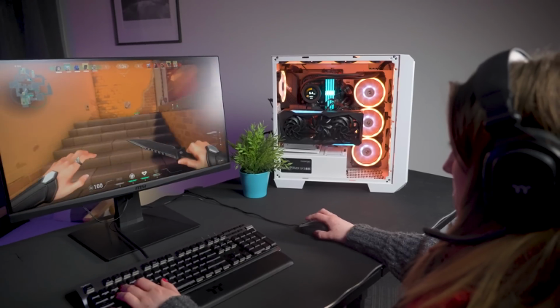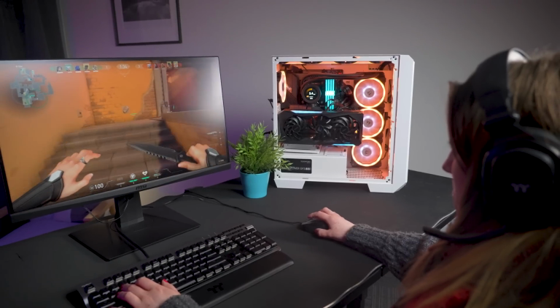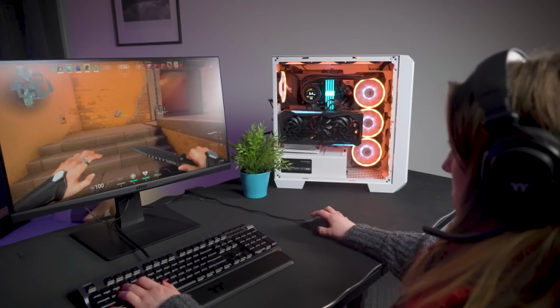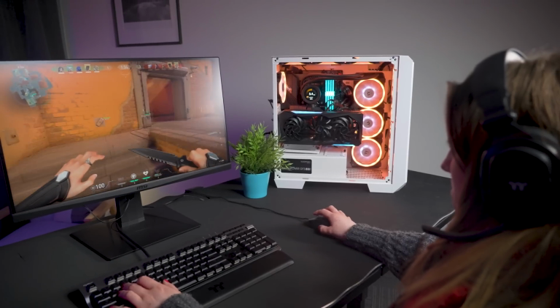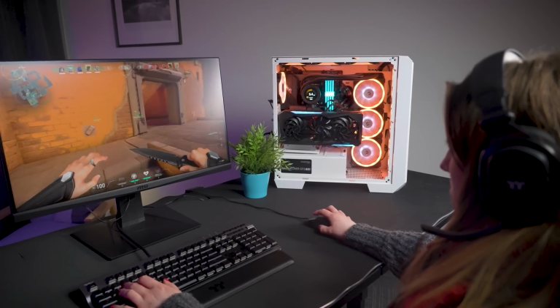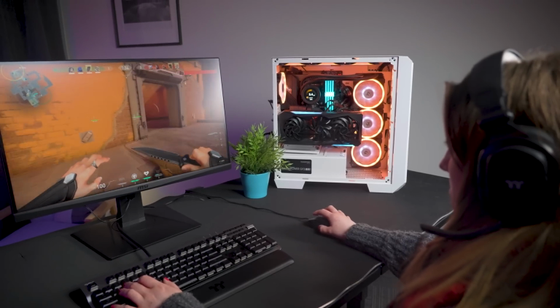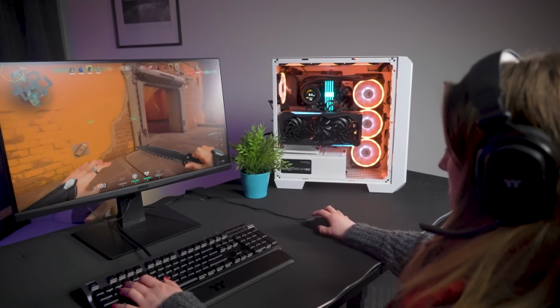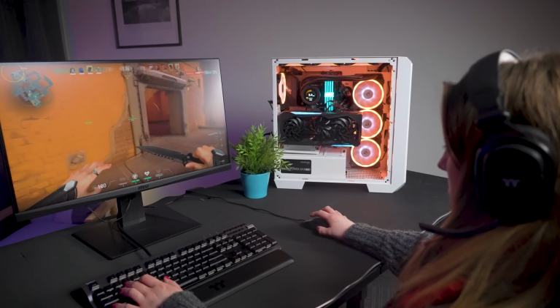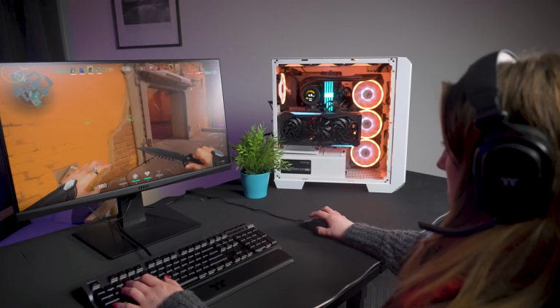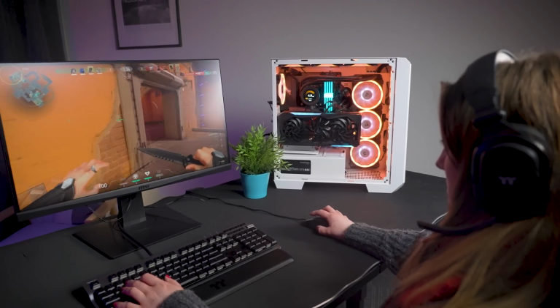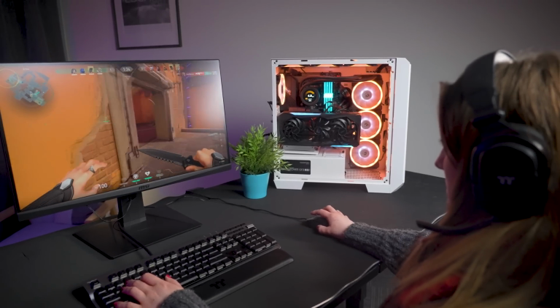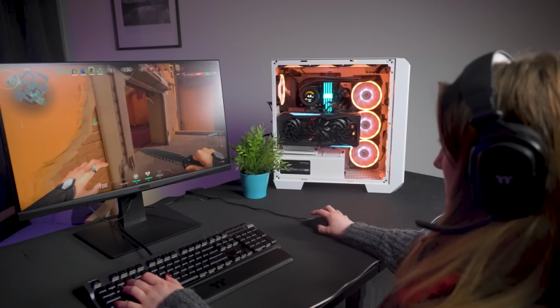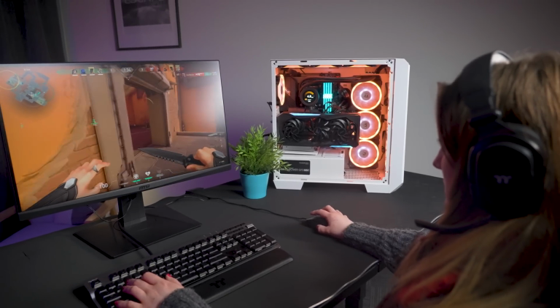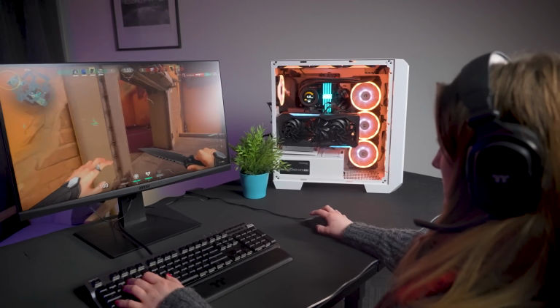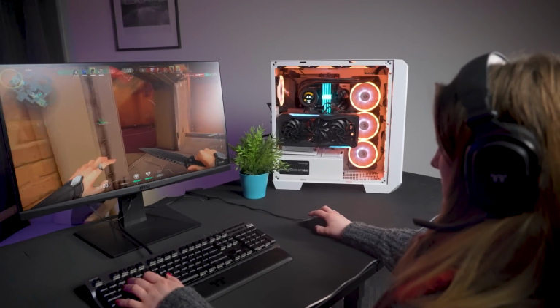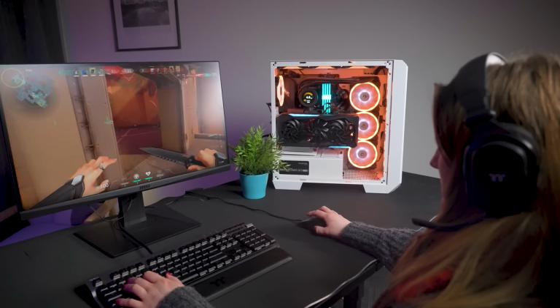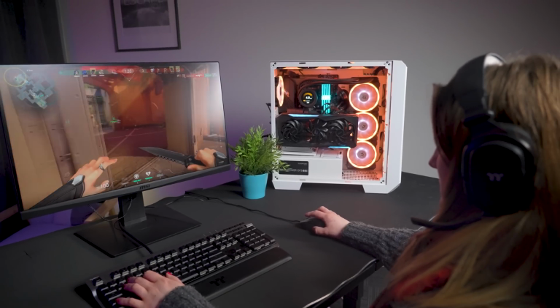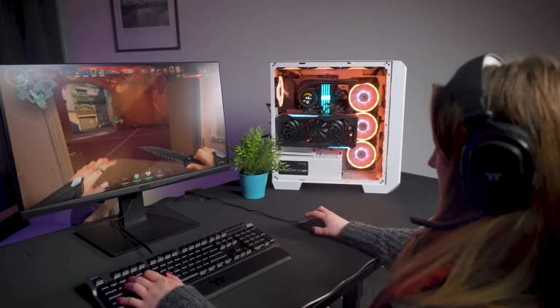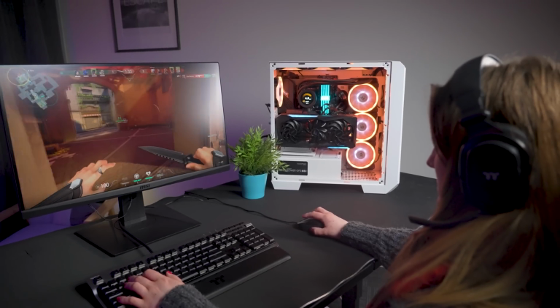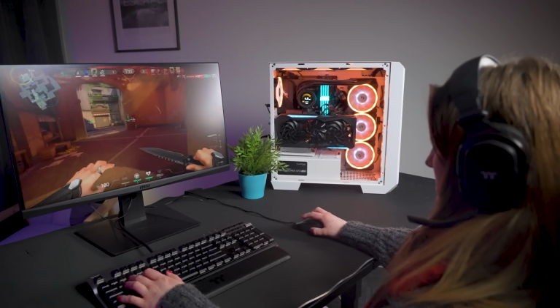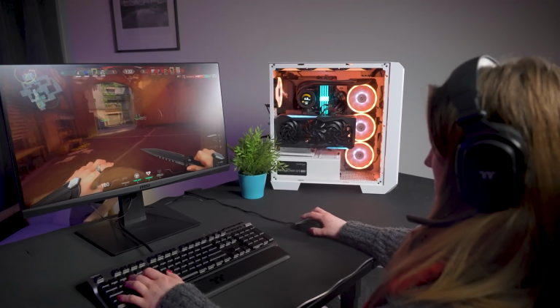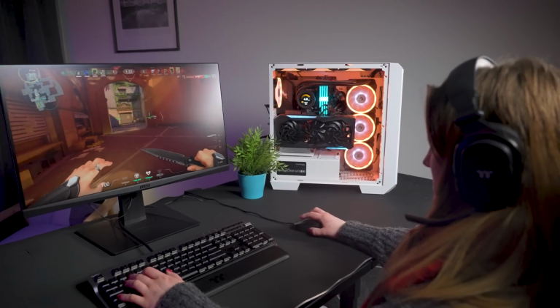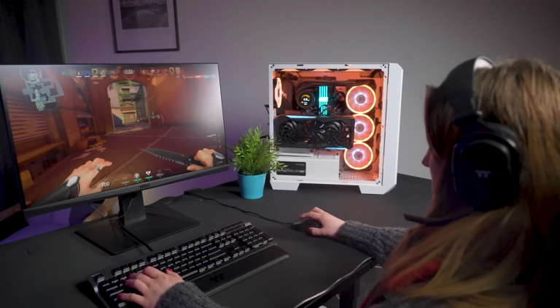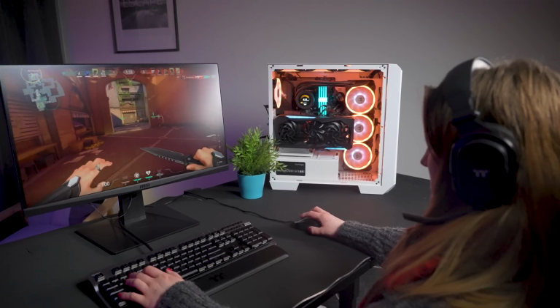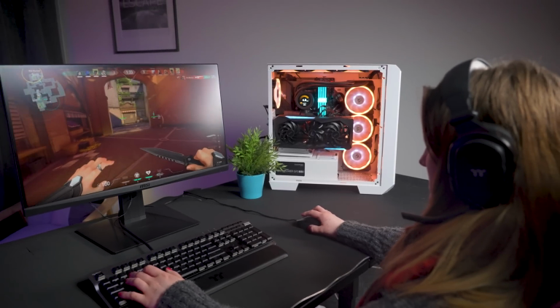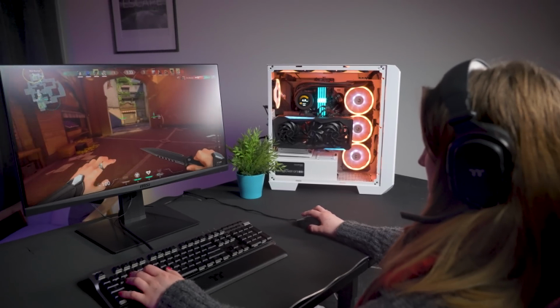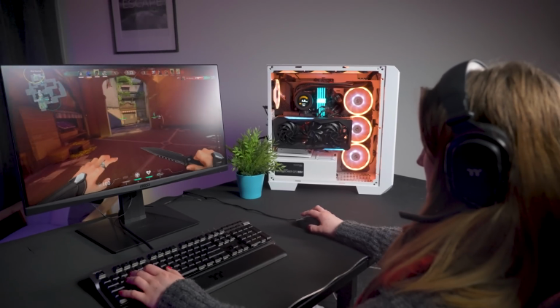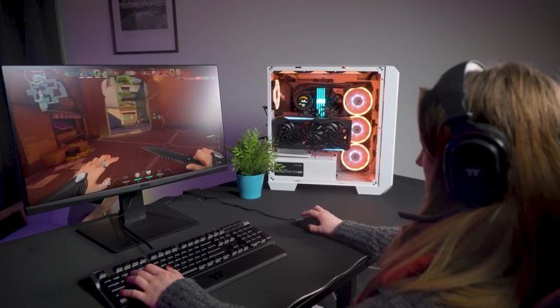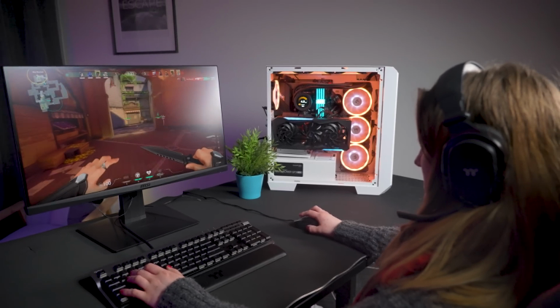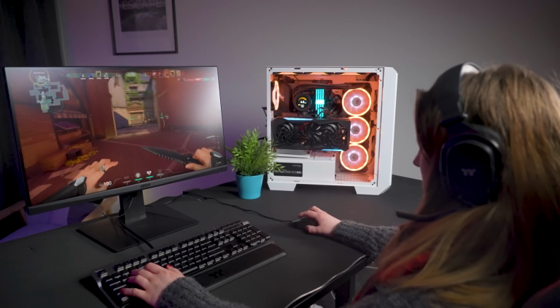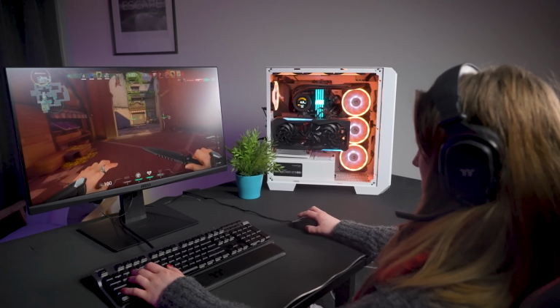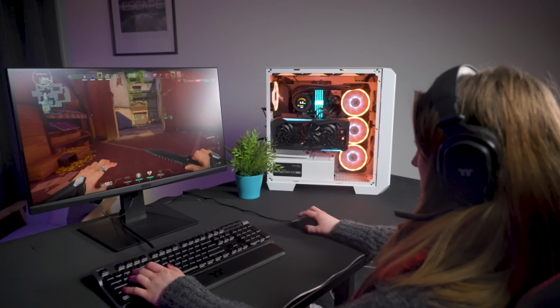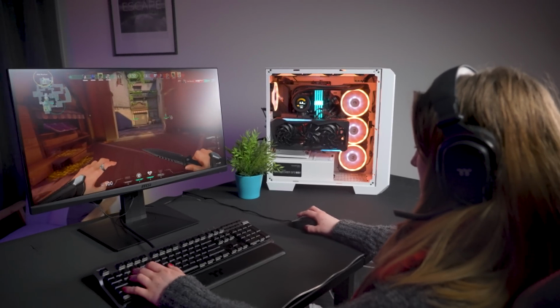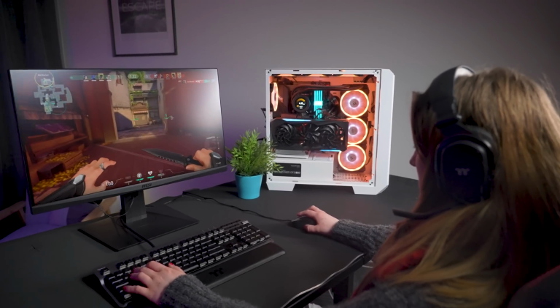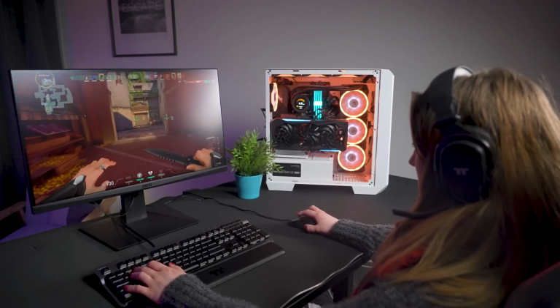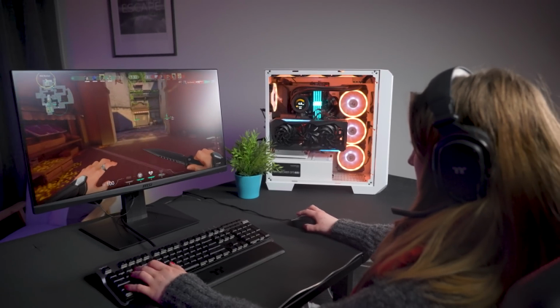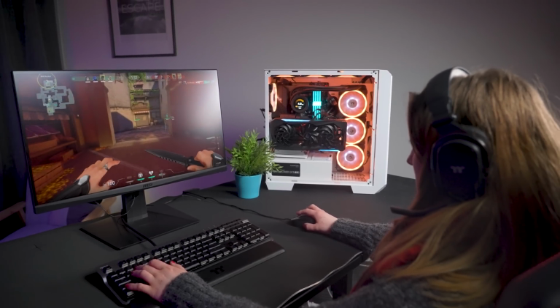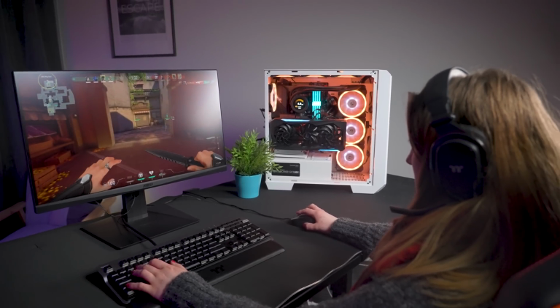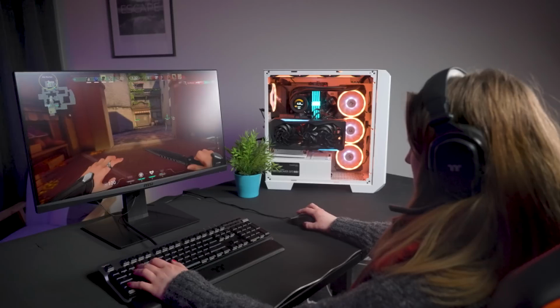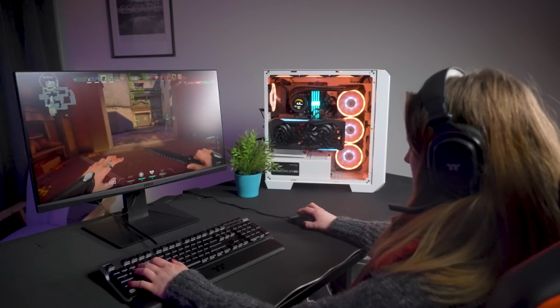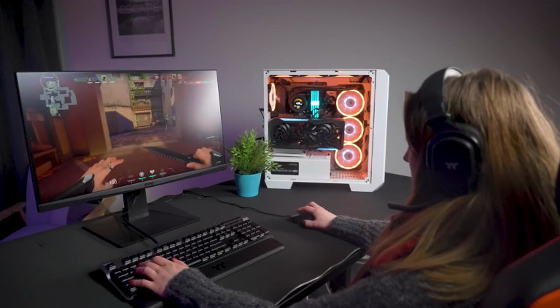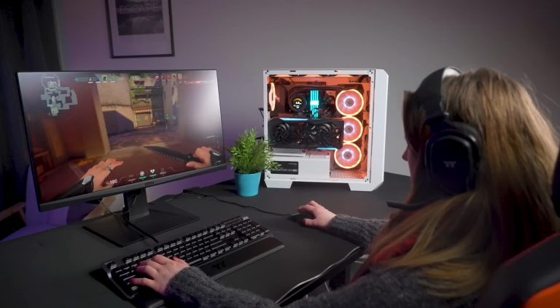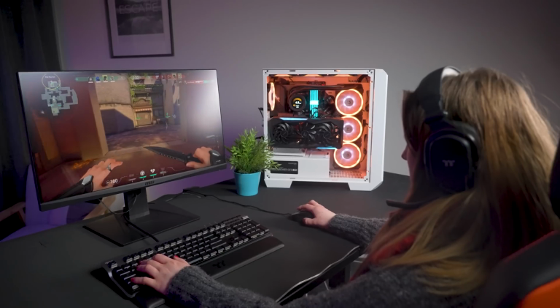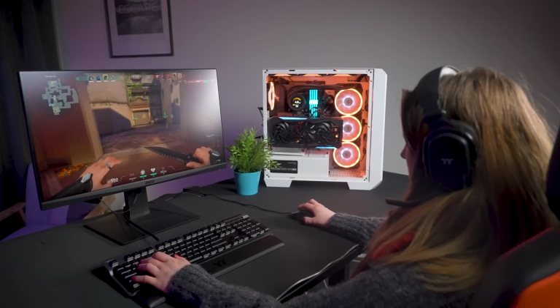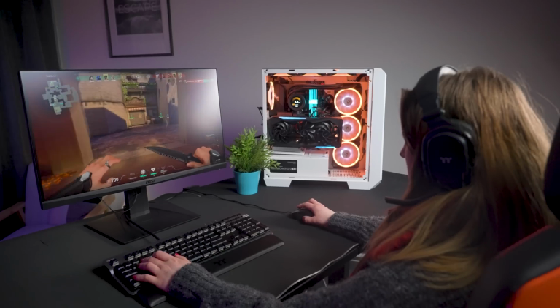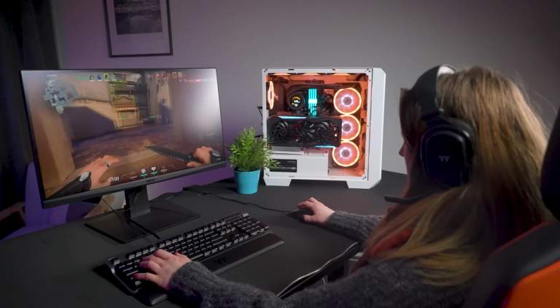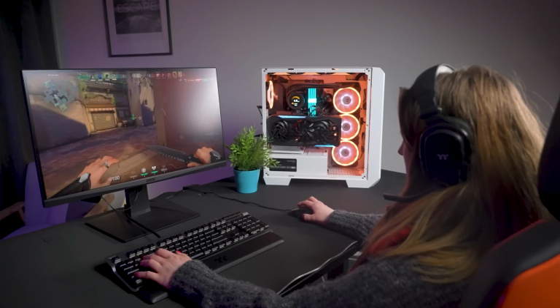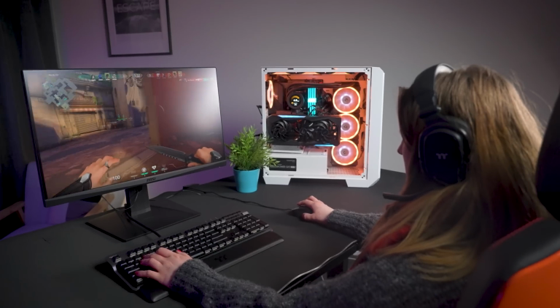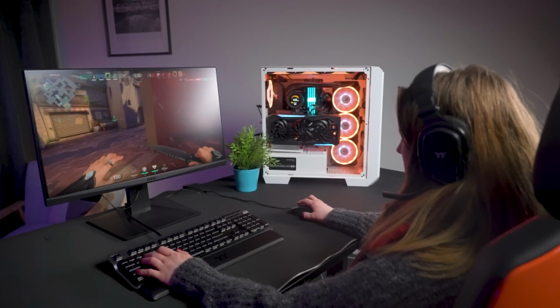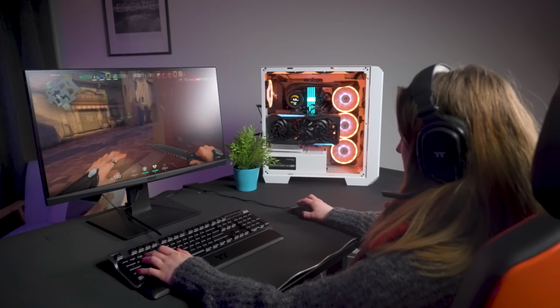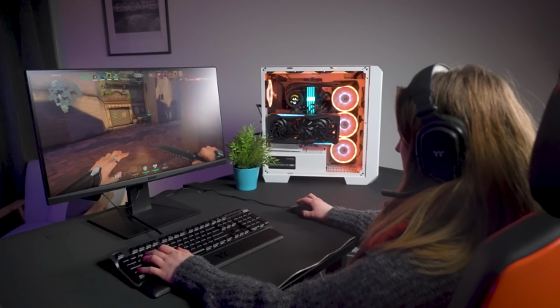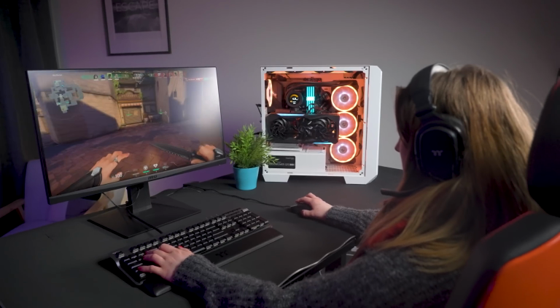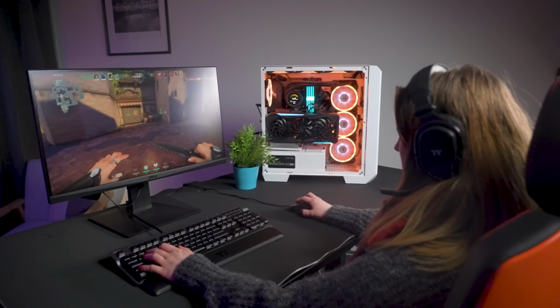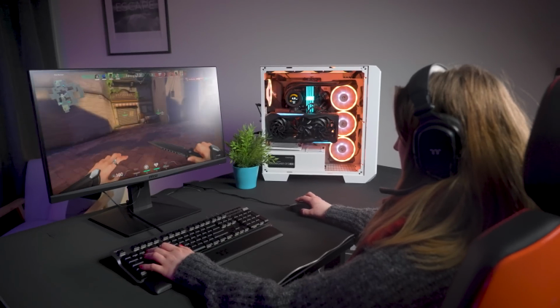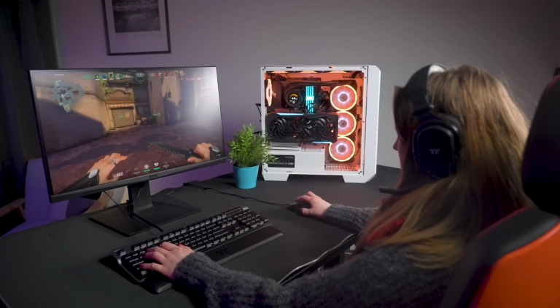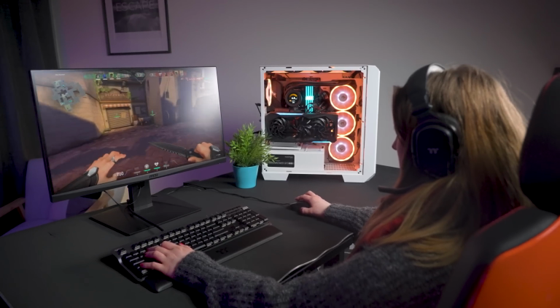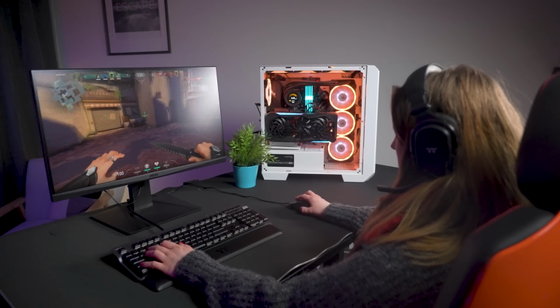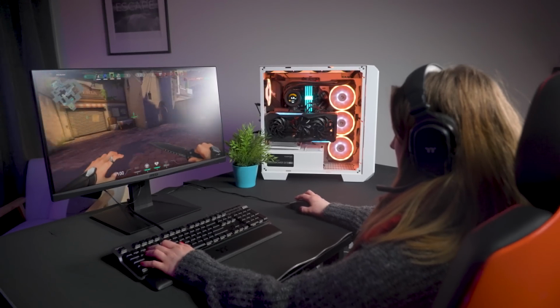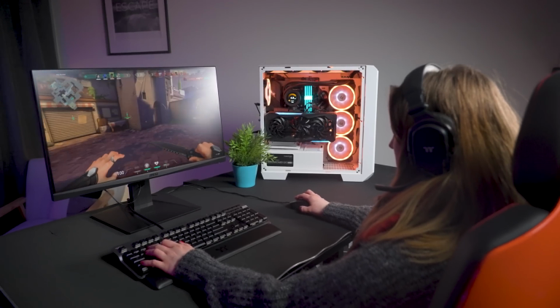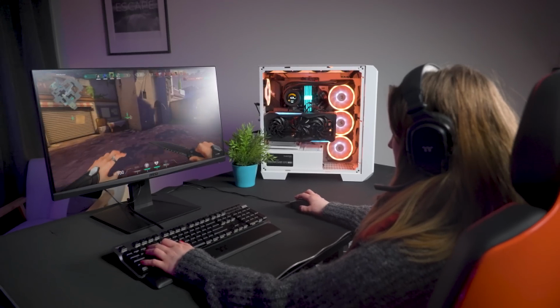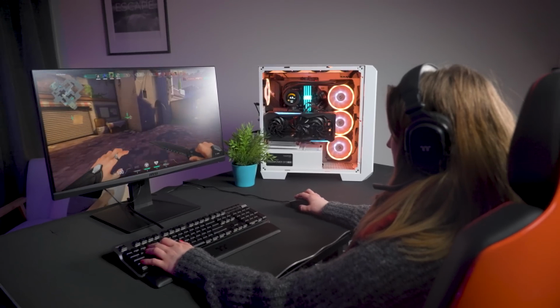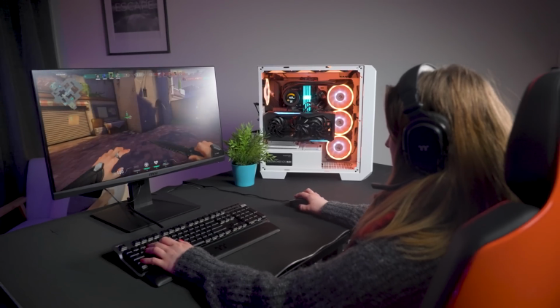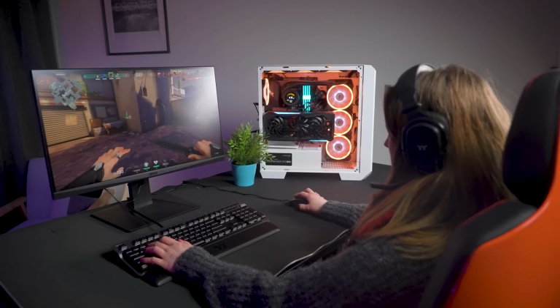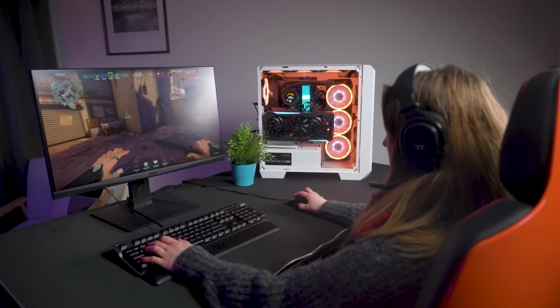Regardless of your wattage, all our GF3 PSUs come with smart zero fan capabilities. With this enabled, your power supply can minimise extra unwanted fan noise without sacrificing performance.